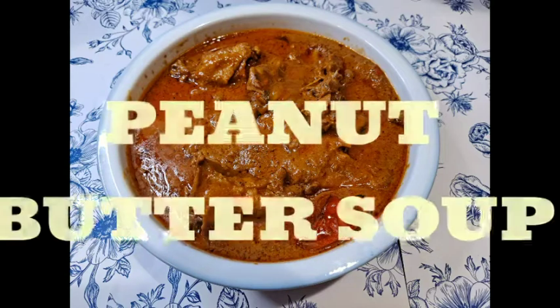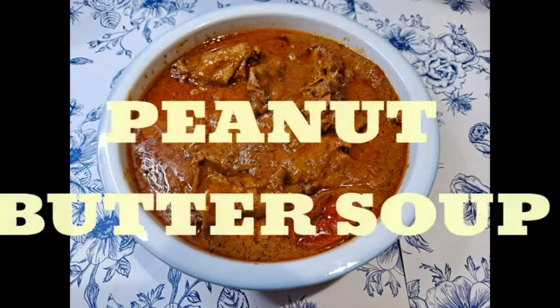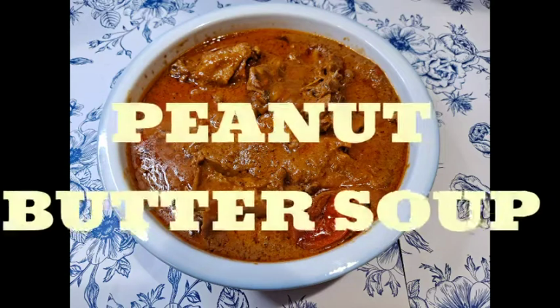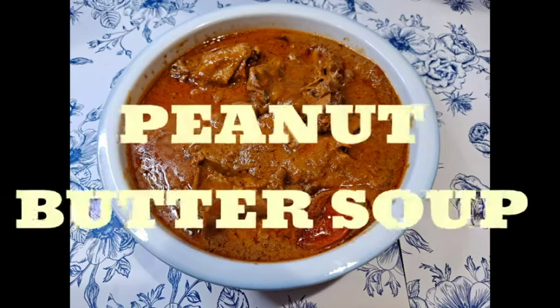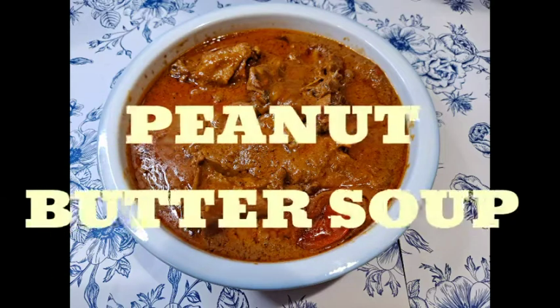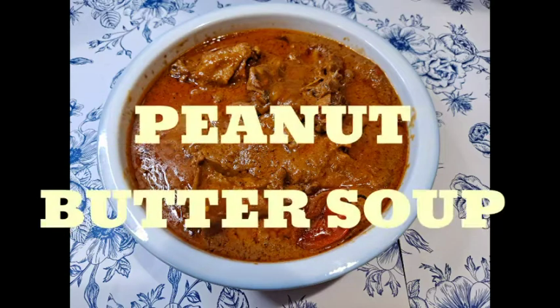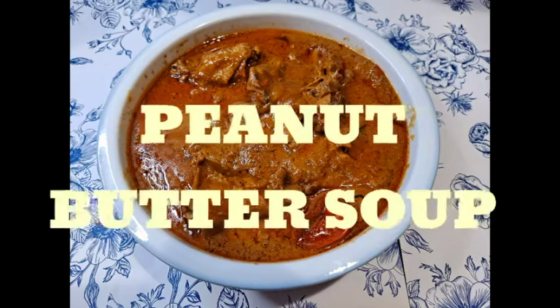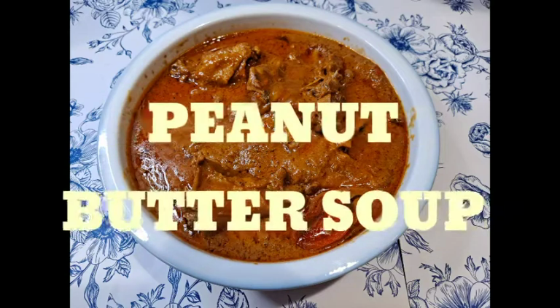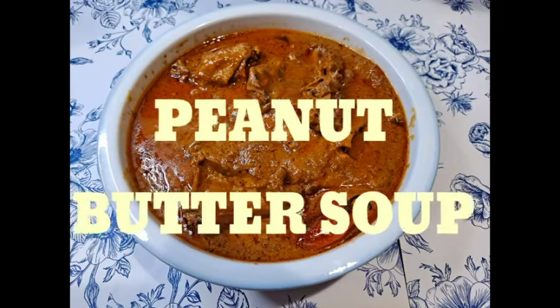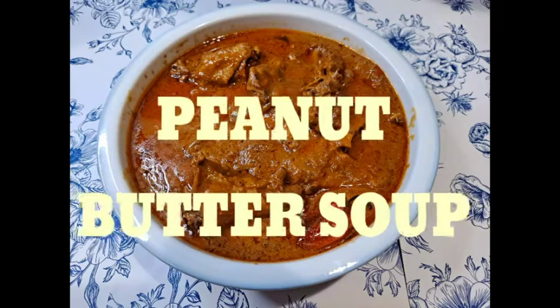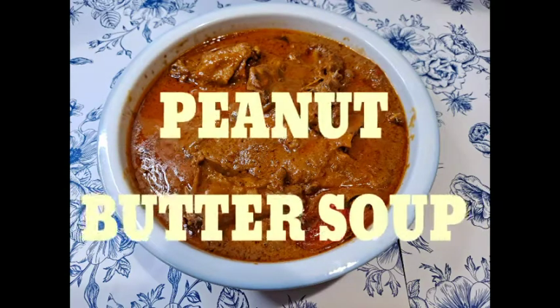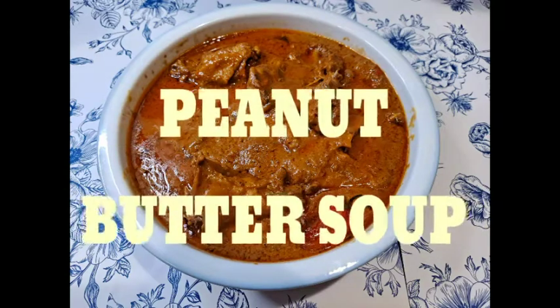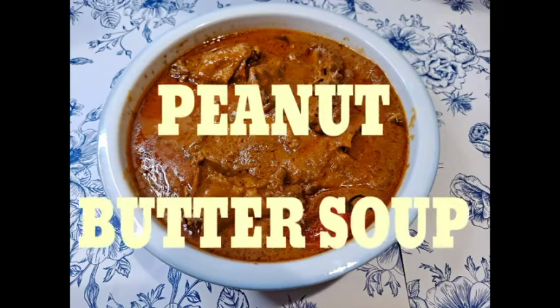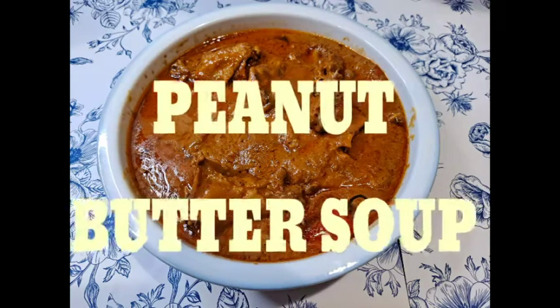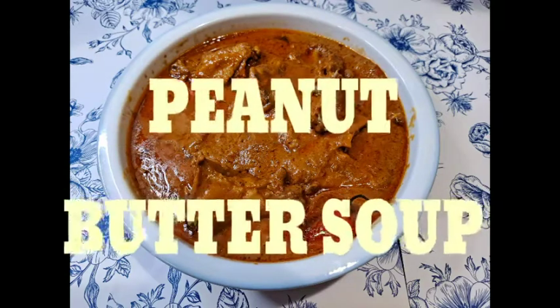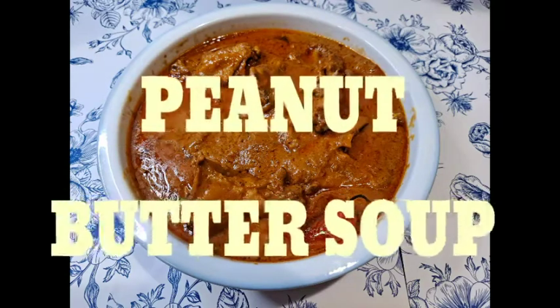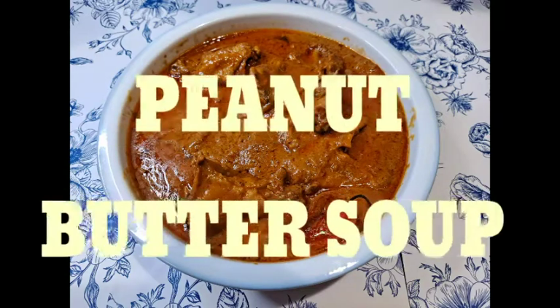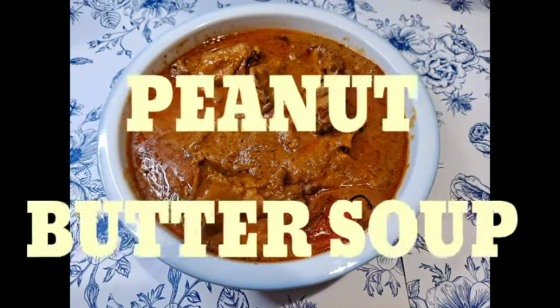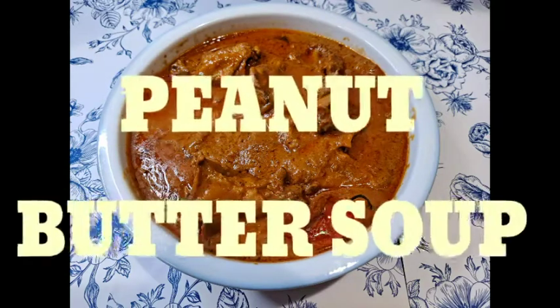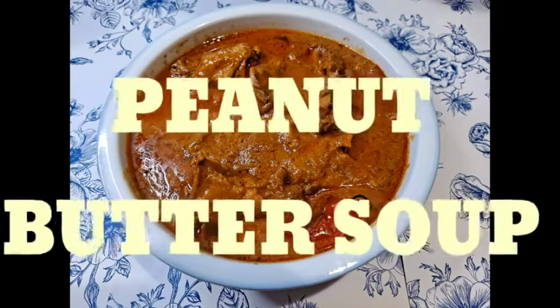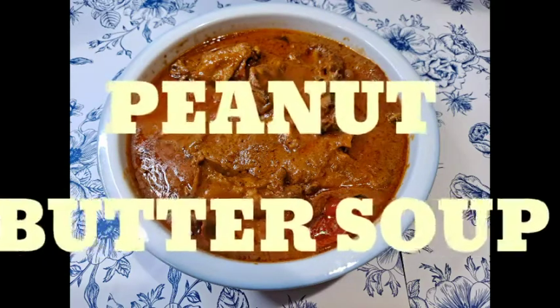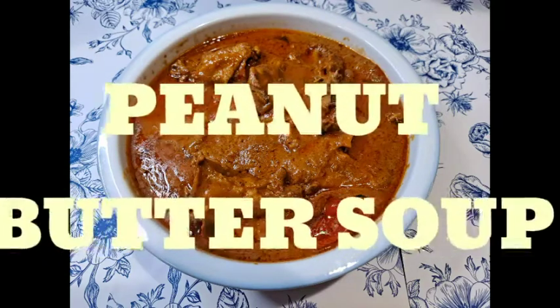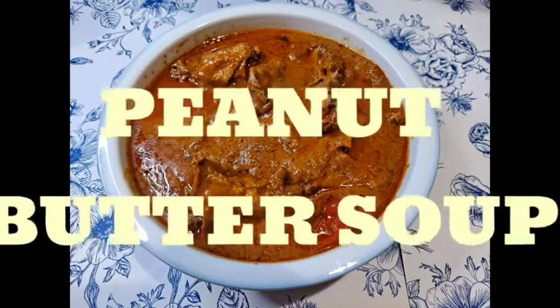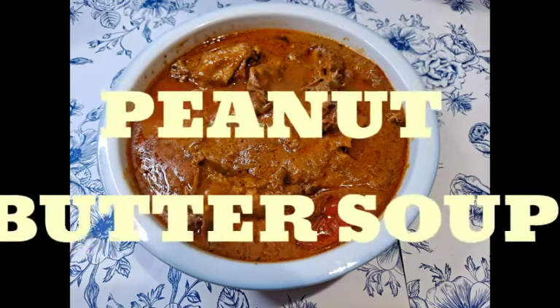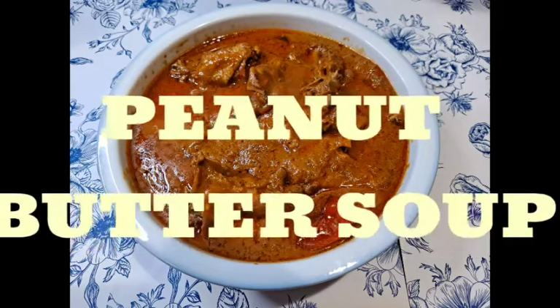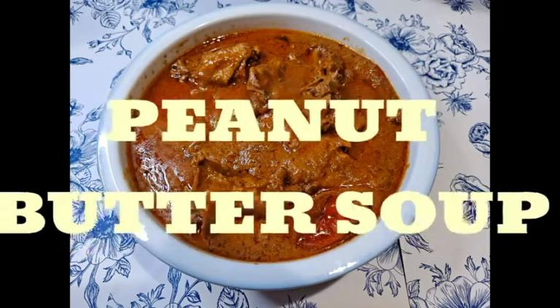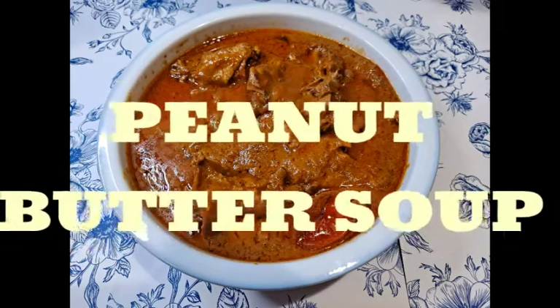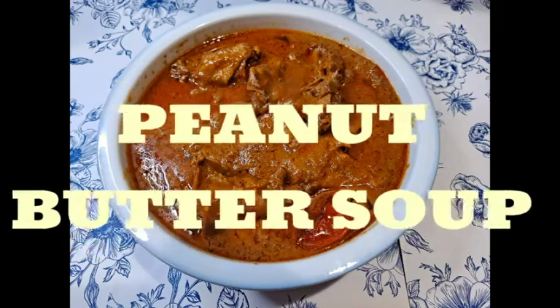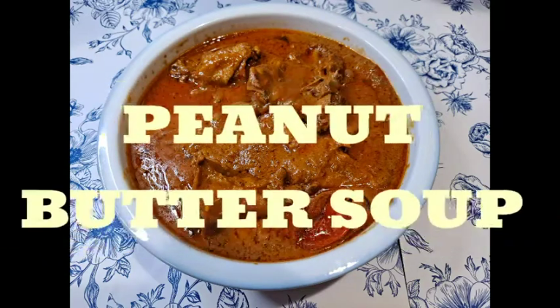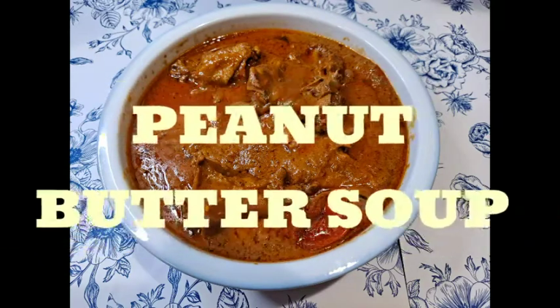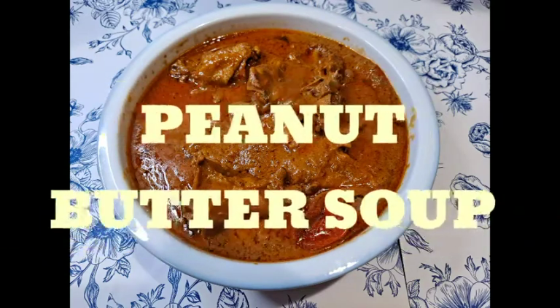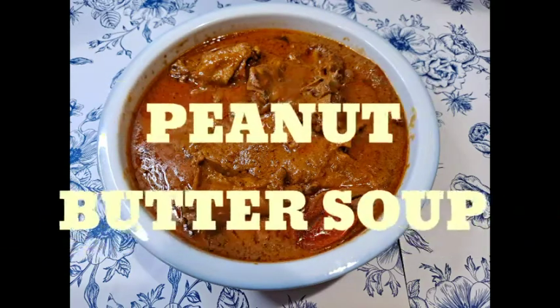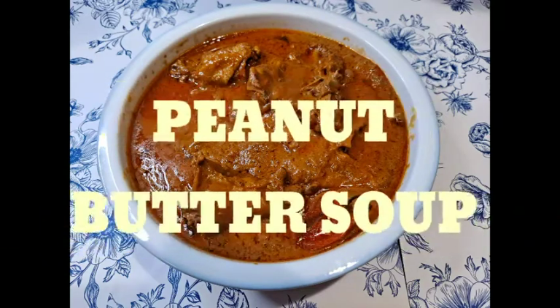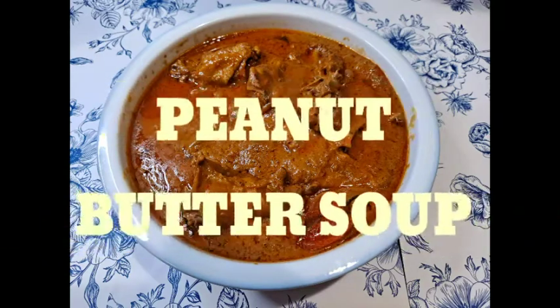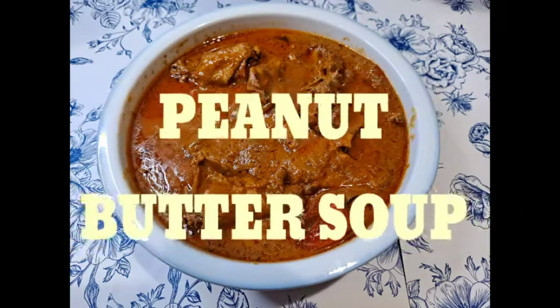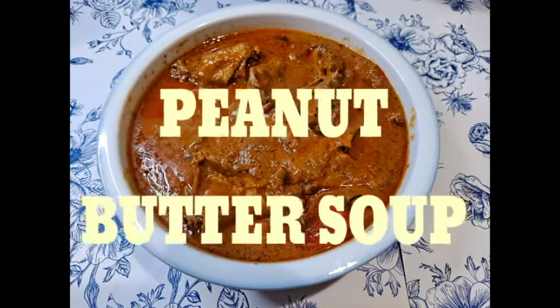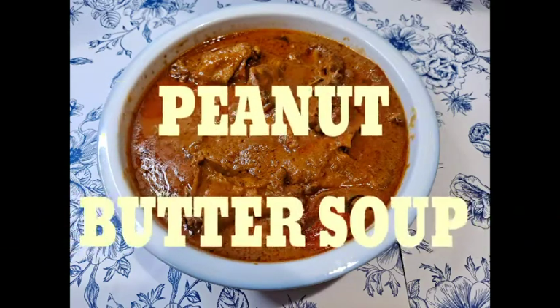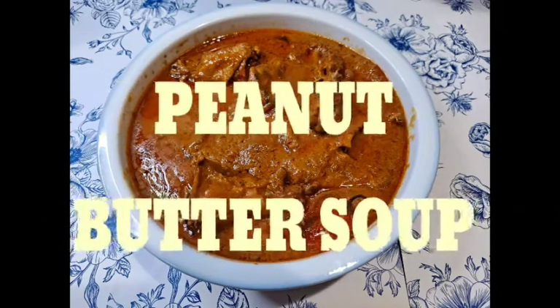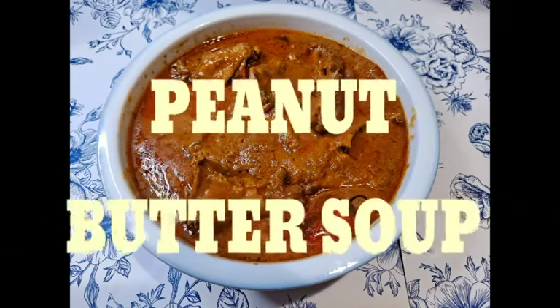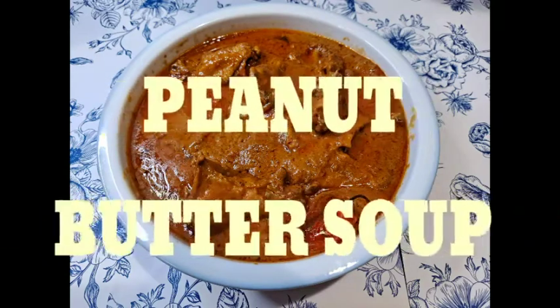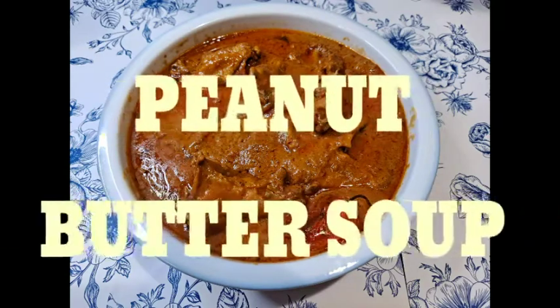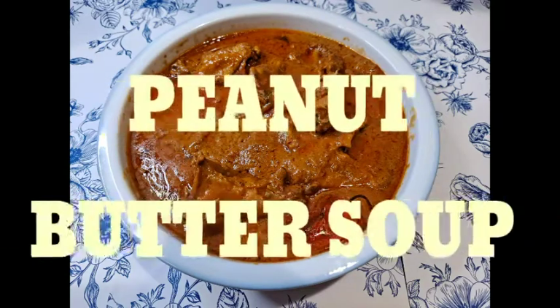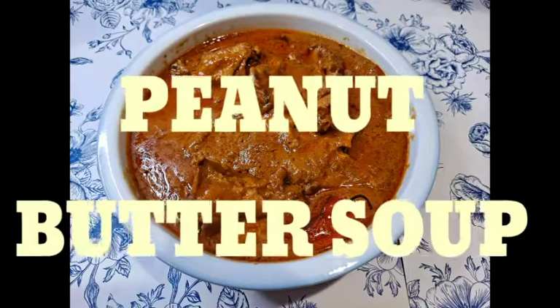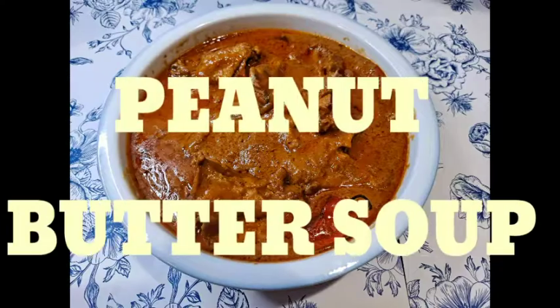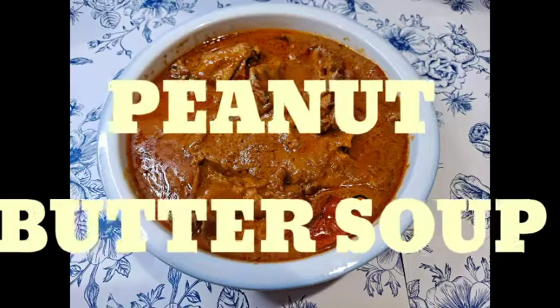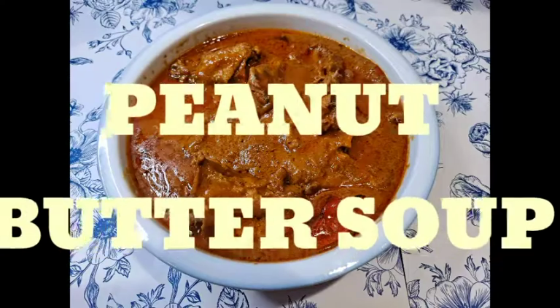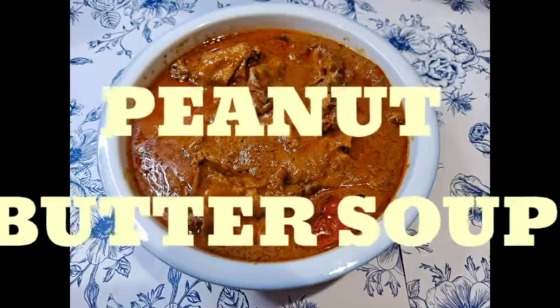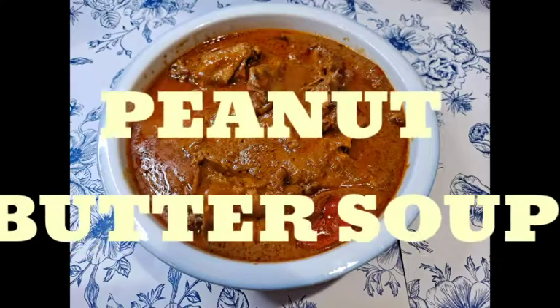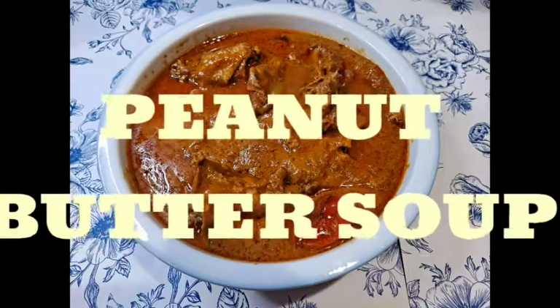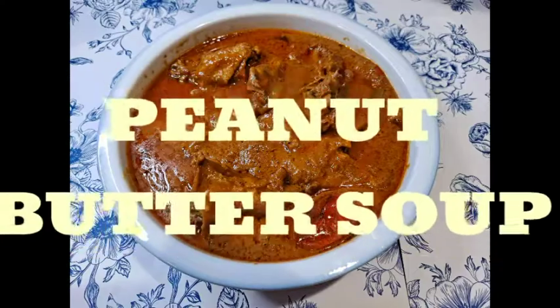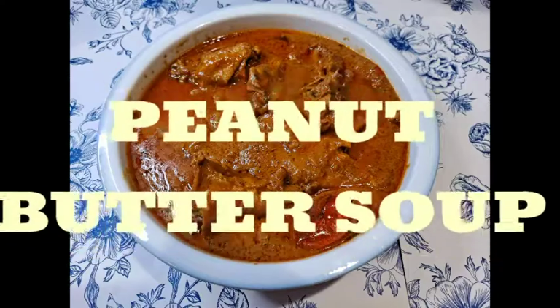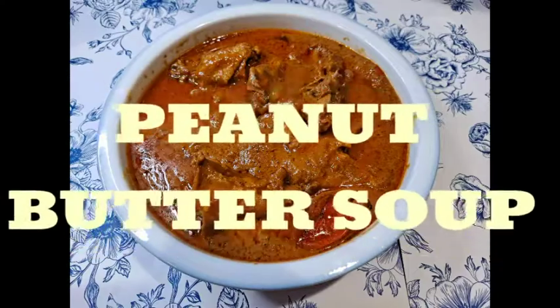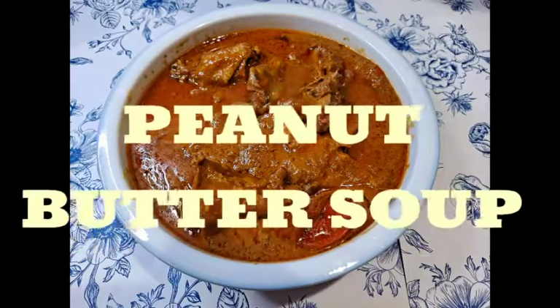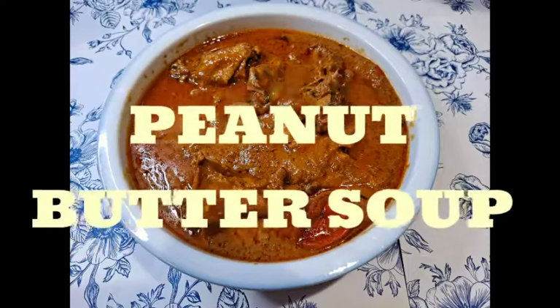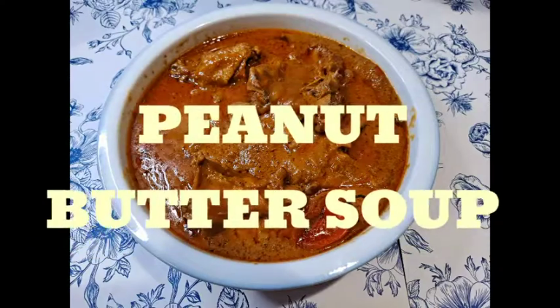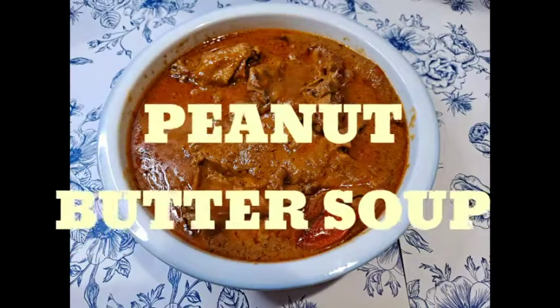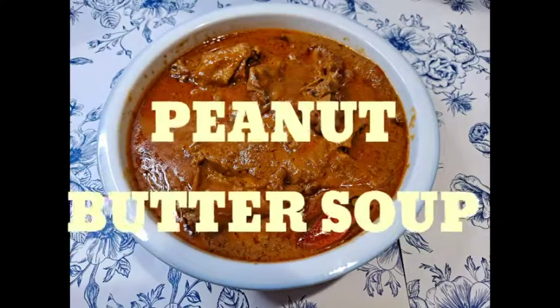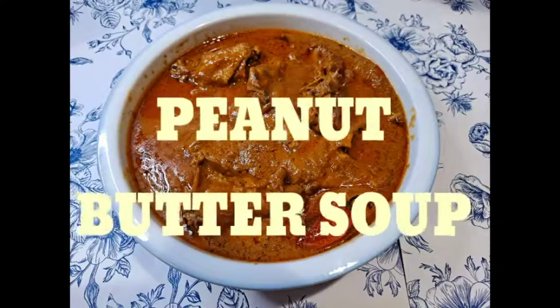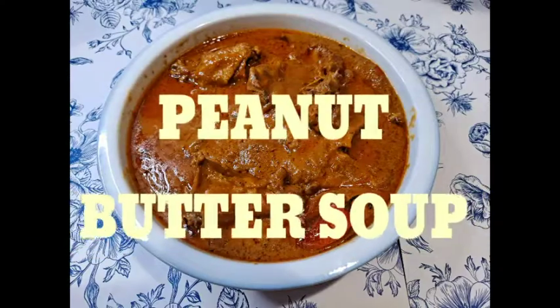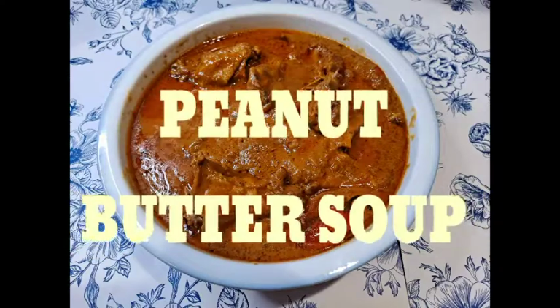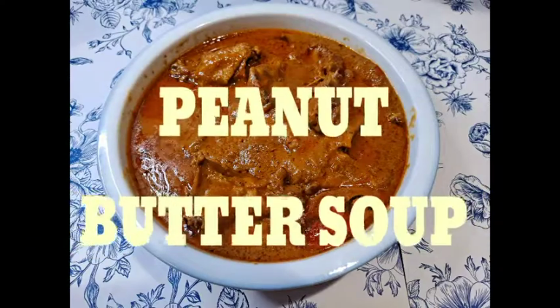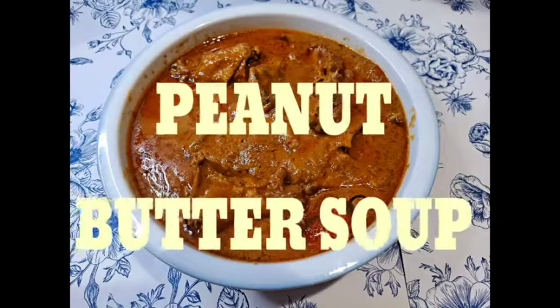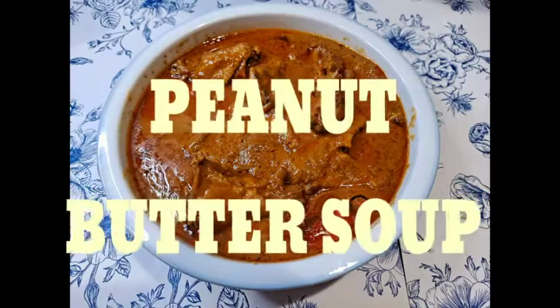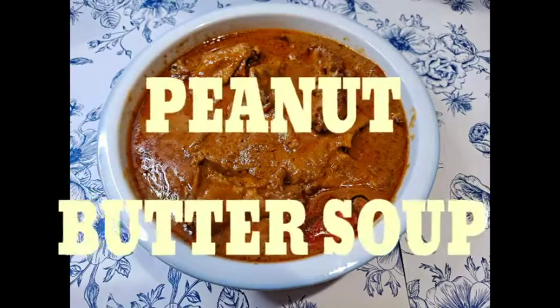Hi guys, welcome to my channel. Today's tutorial is an apple chicken in a butter soup.